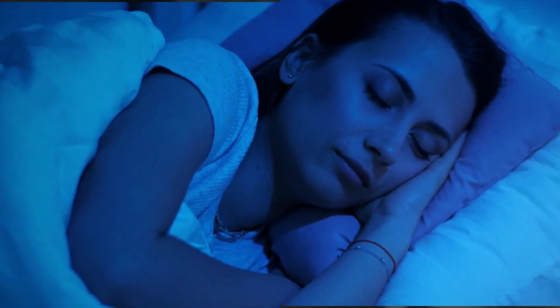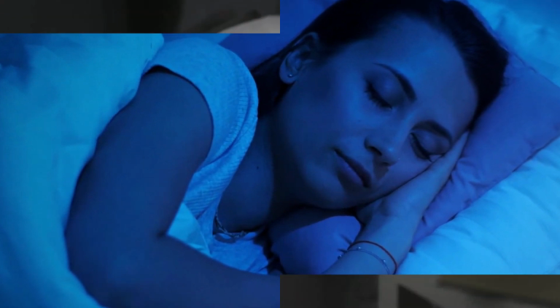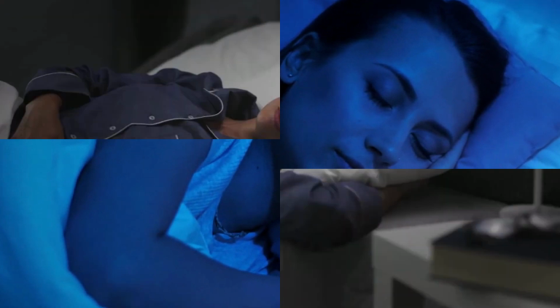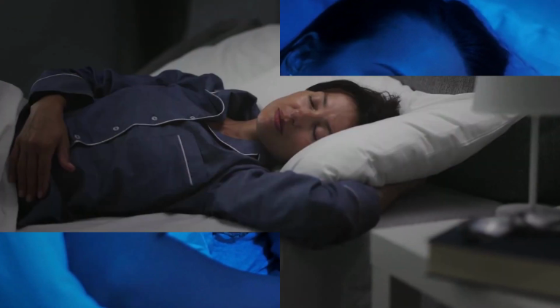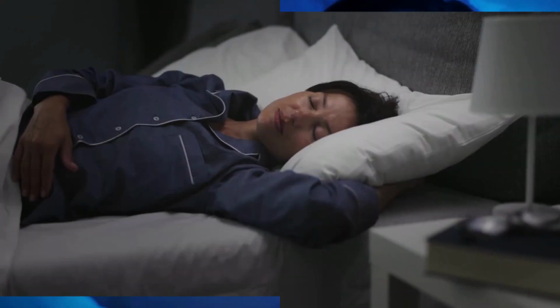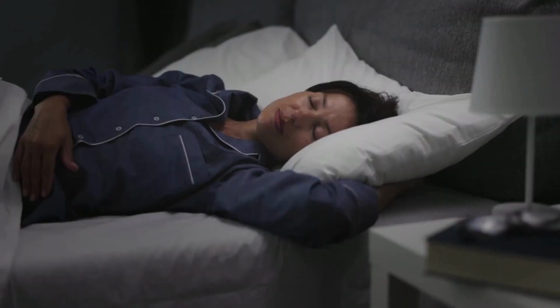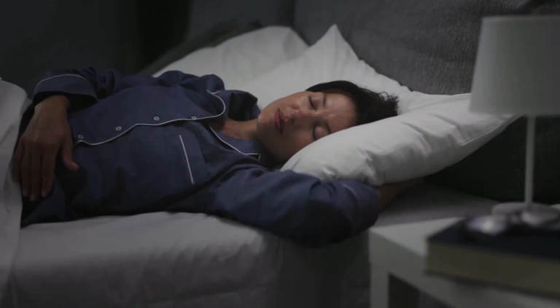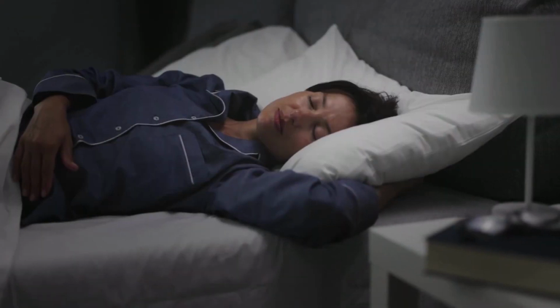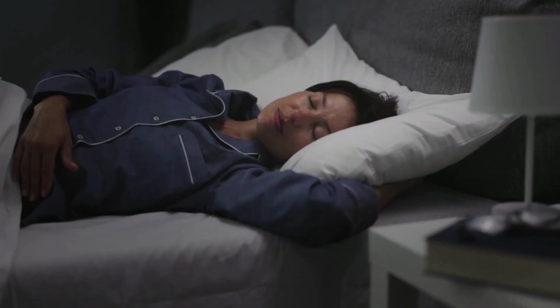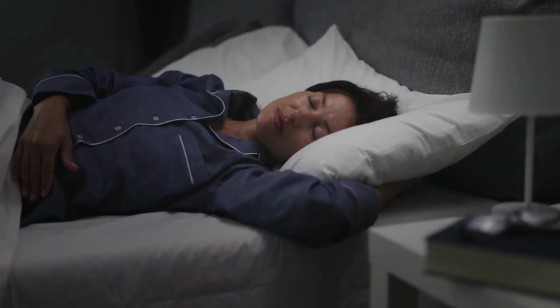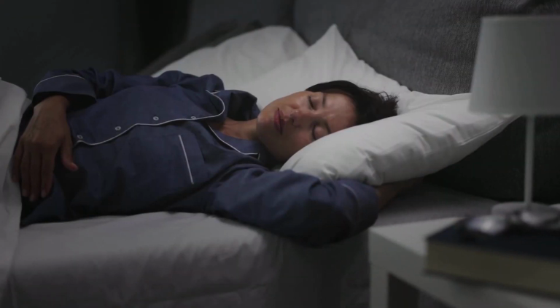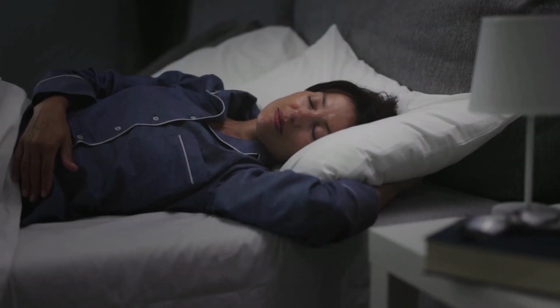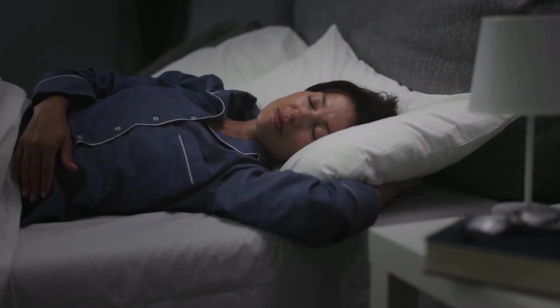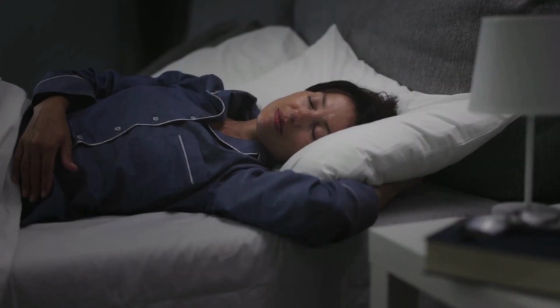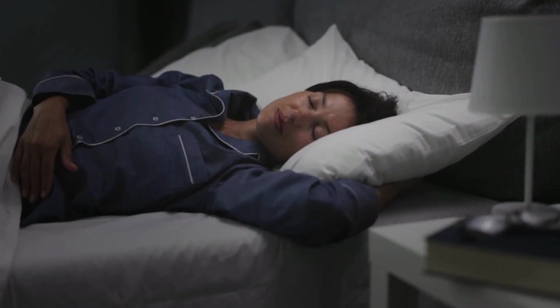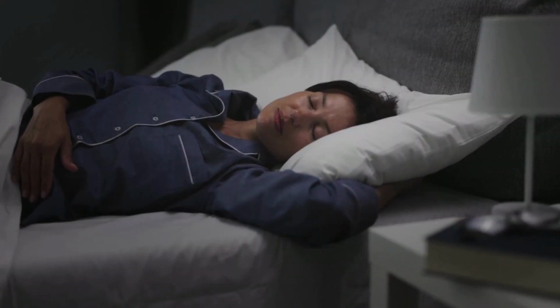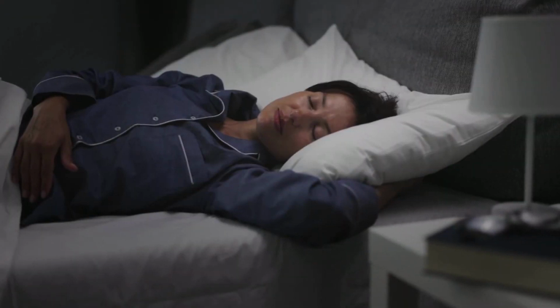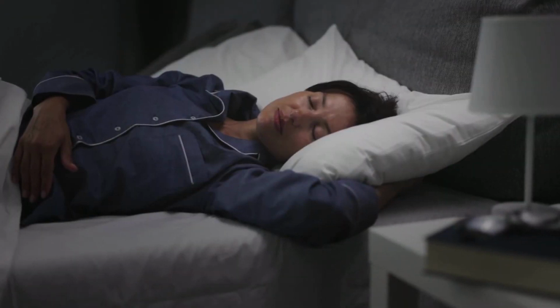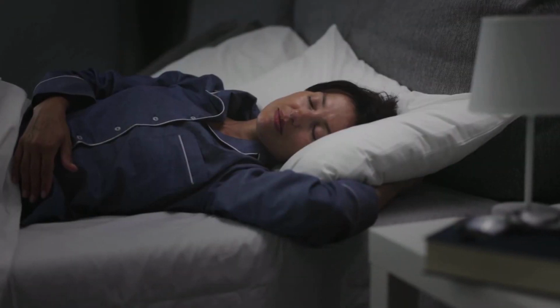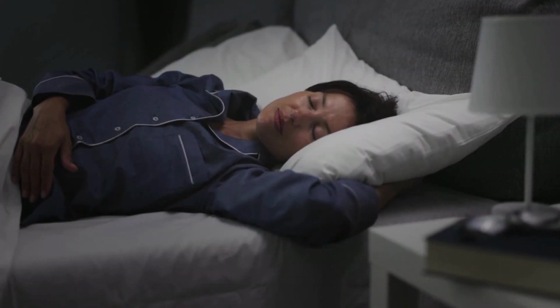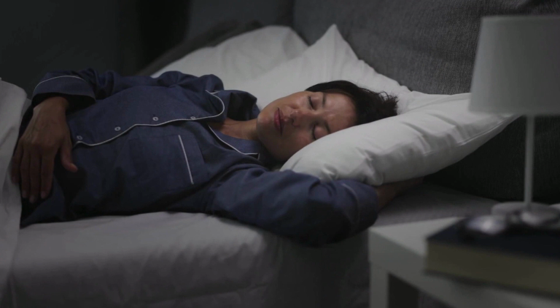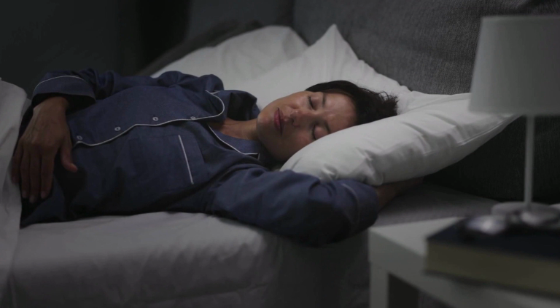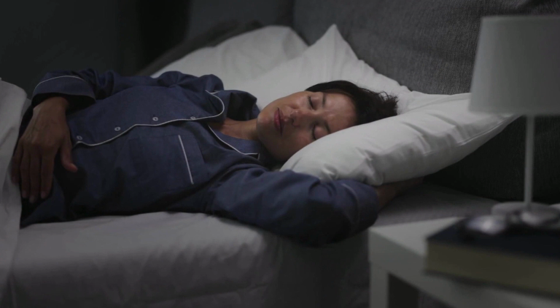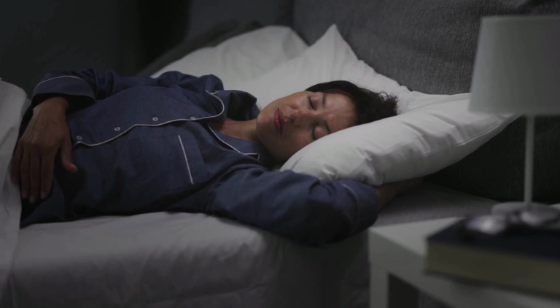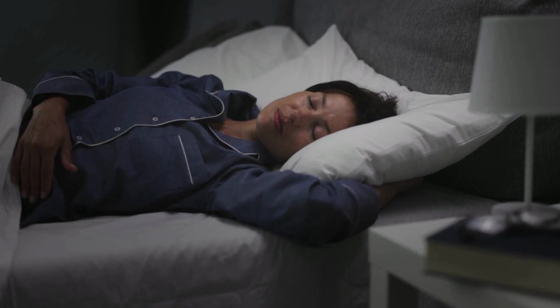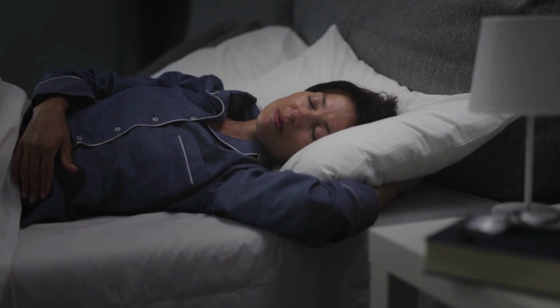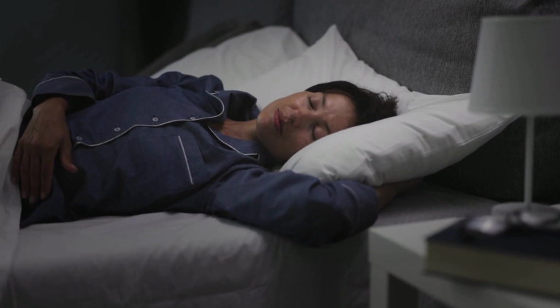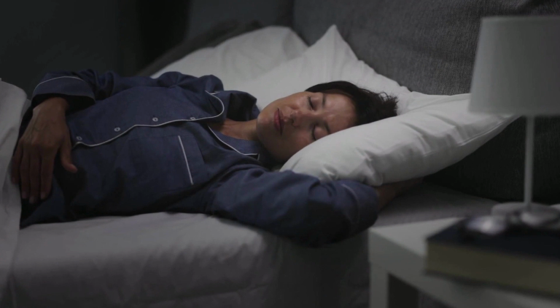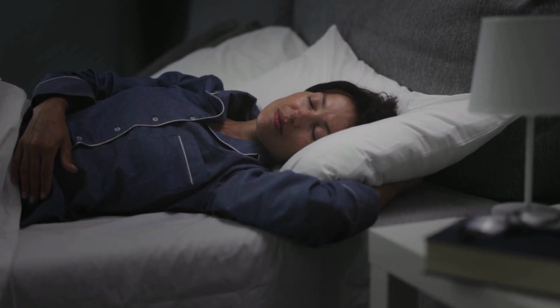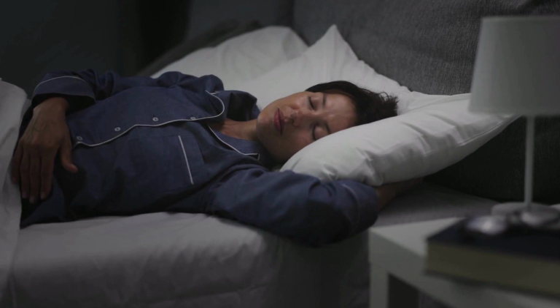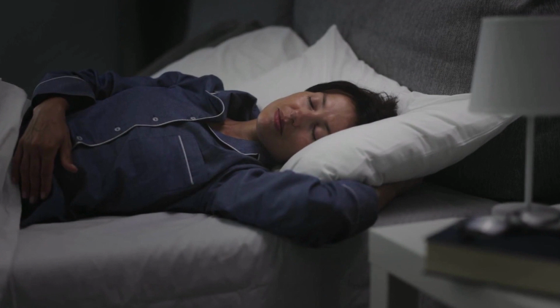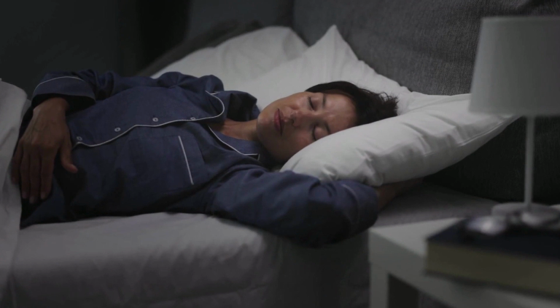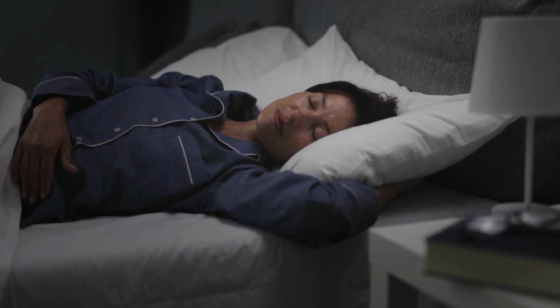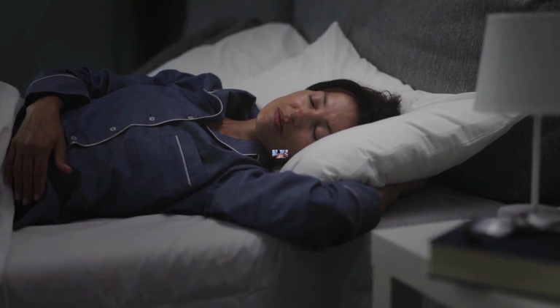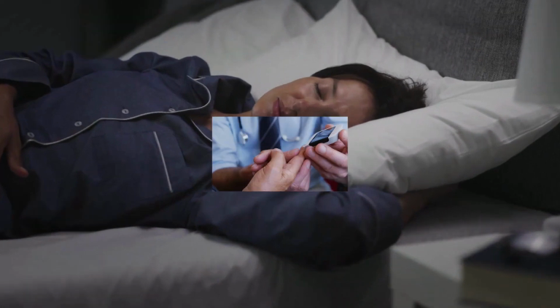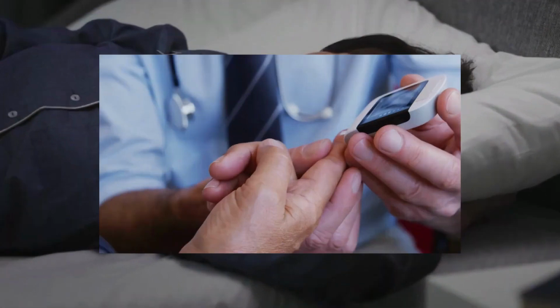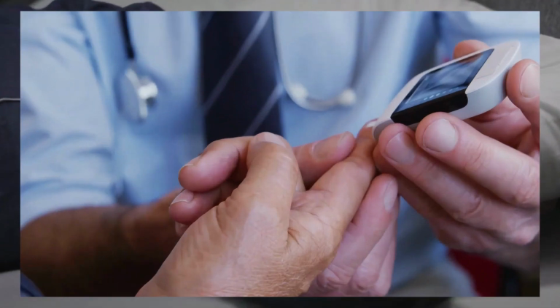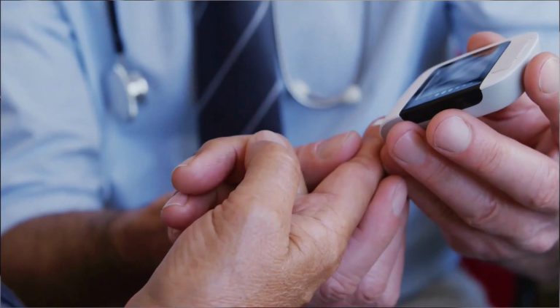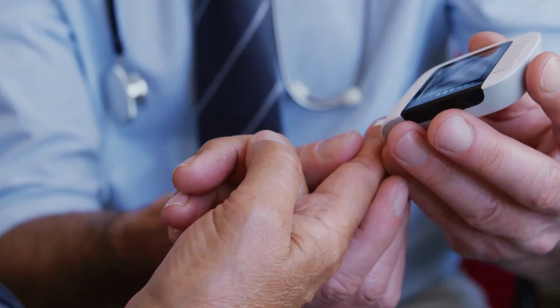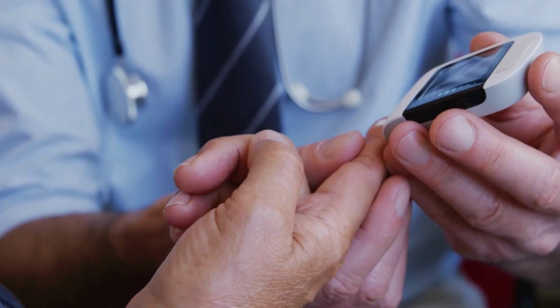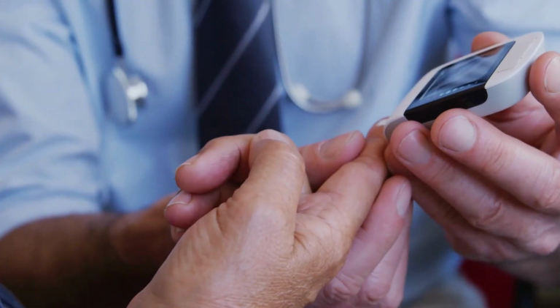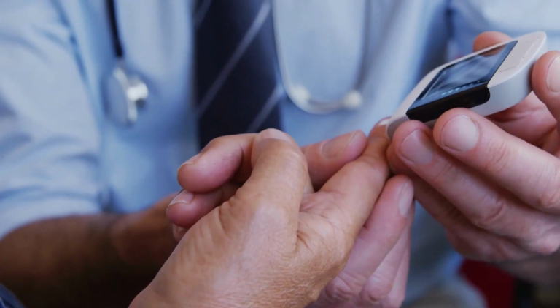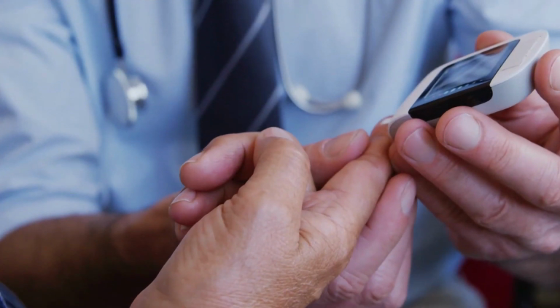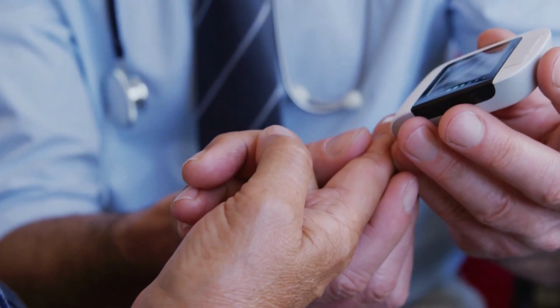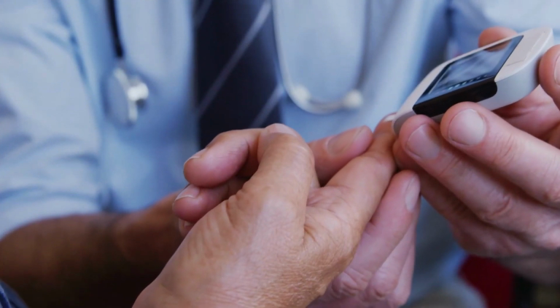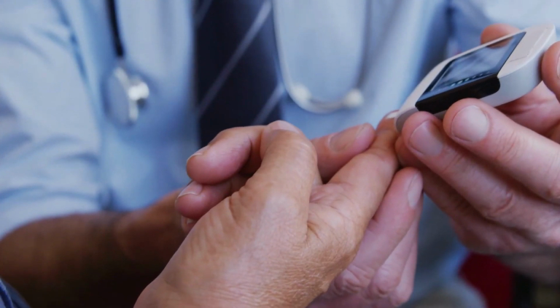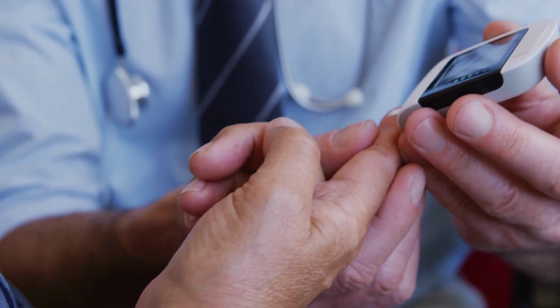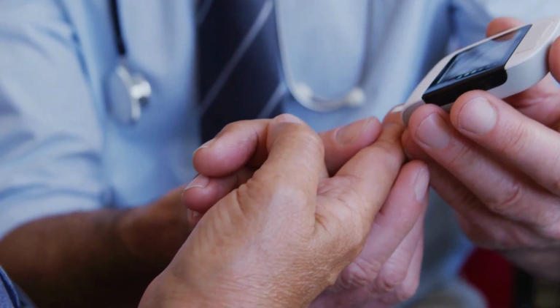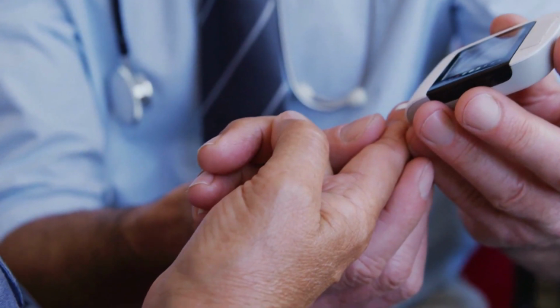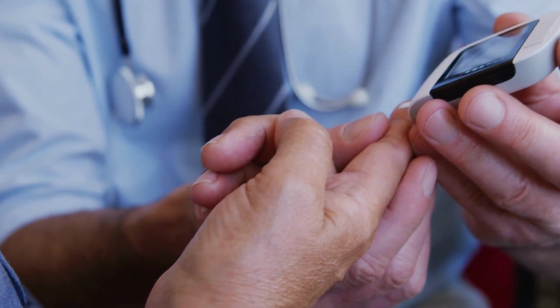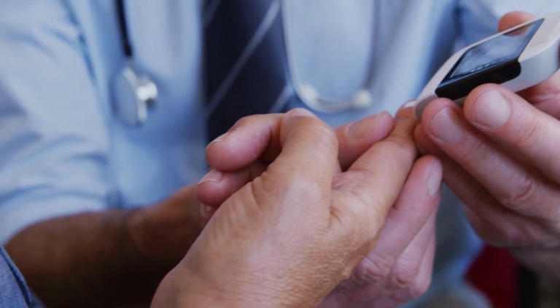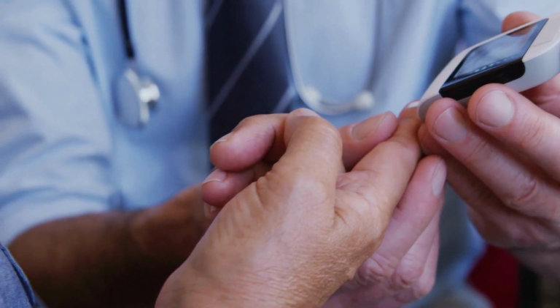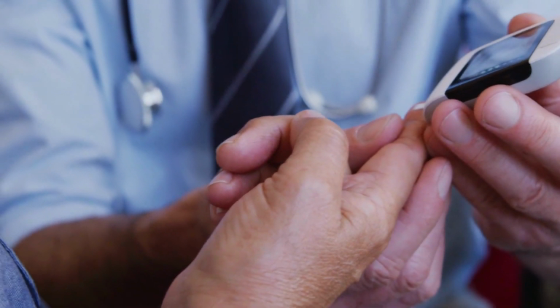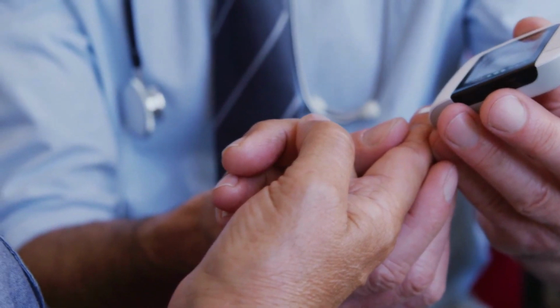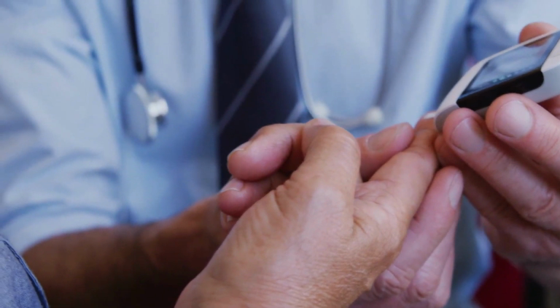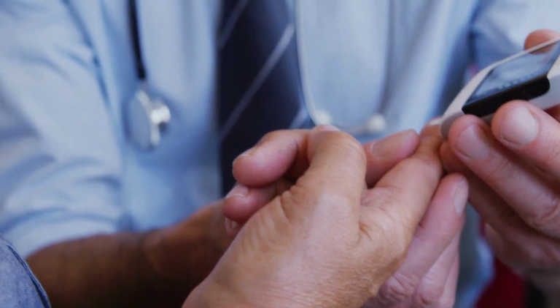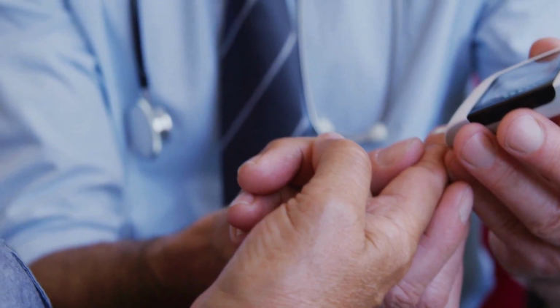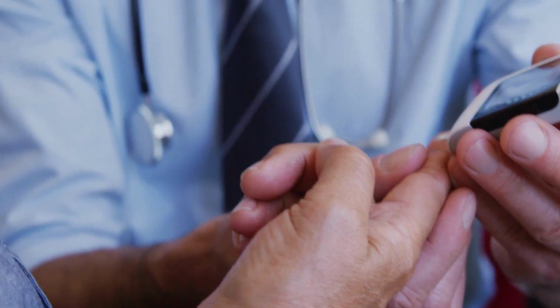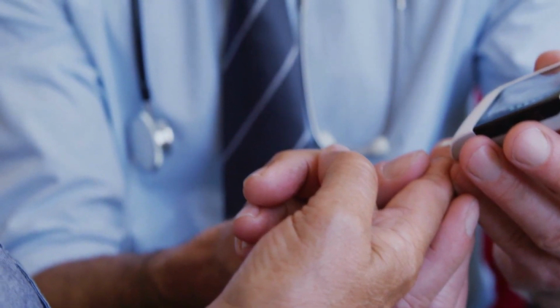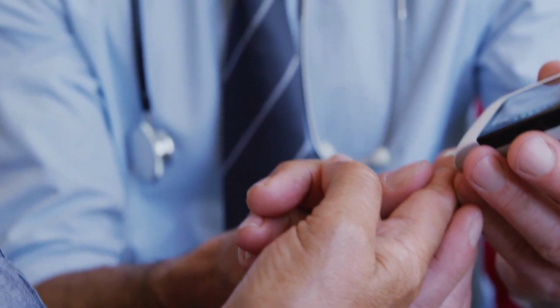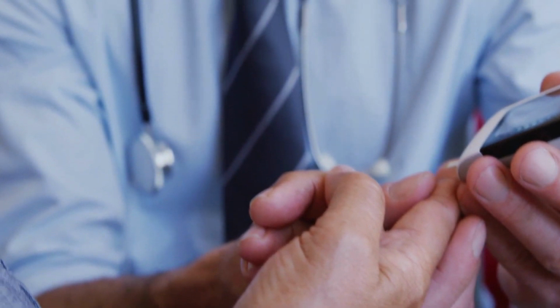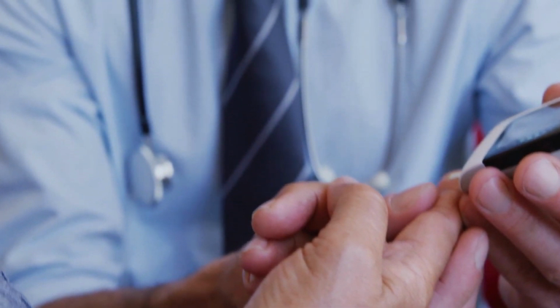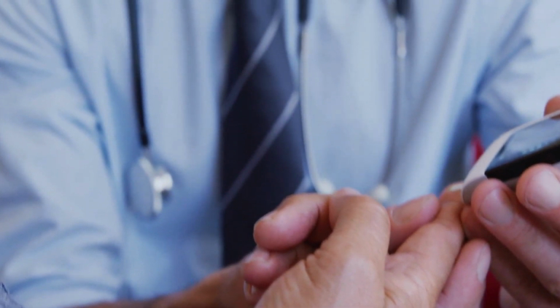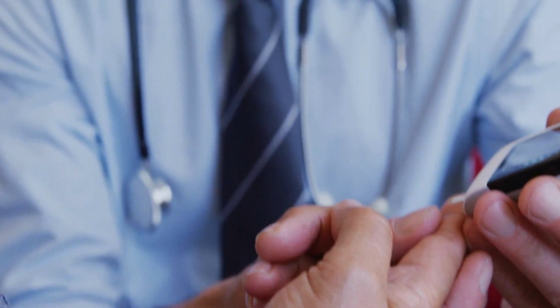Therefore, you should definitely consider getting a good night's sleep if you want to reduce your blood sugar levels within 7 days naturally.